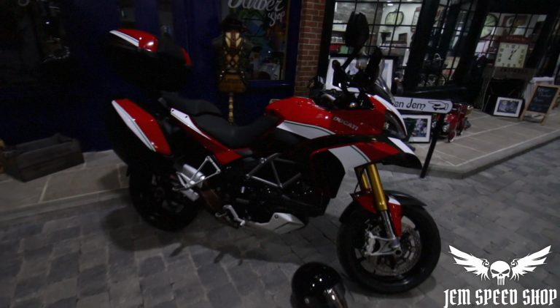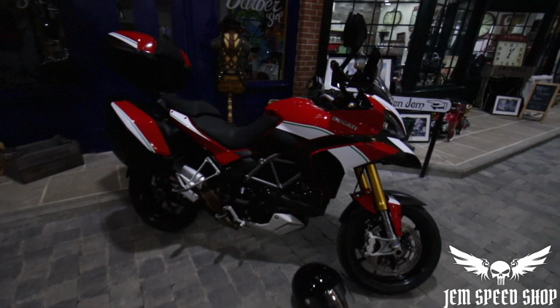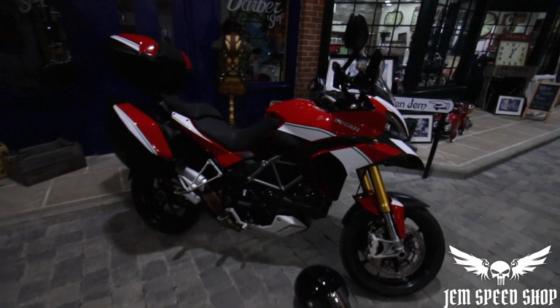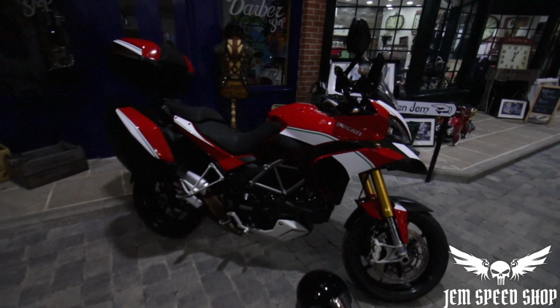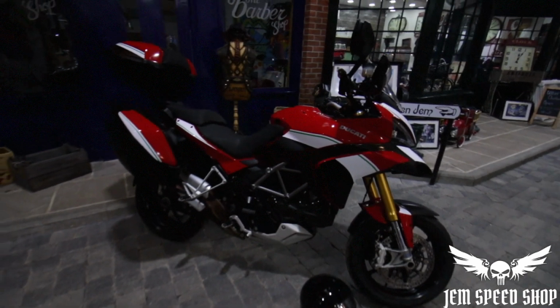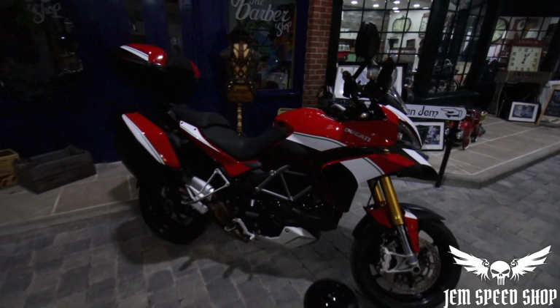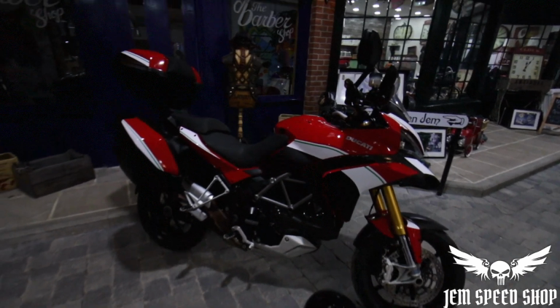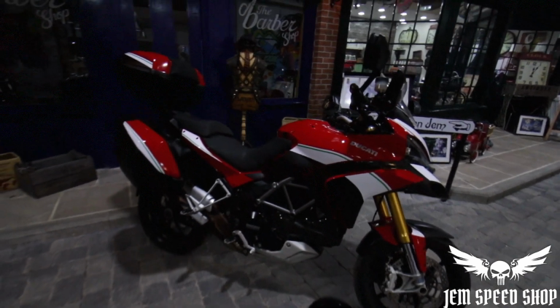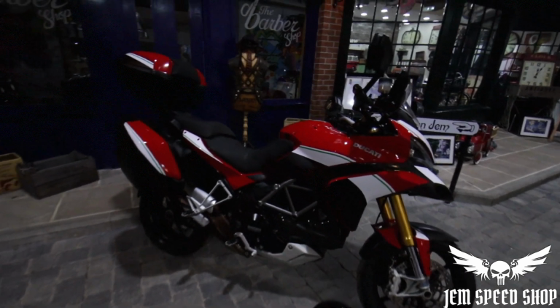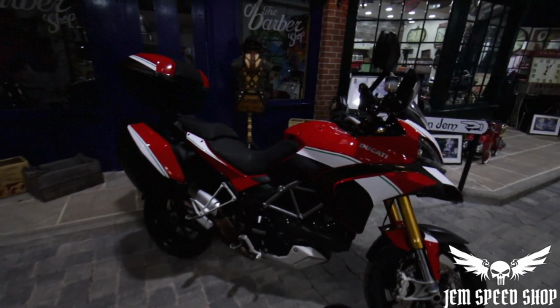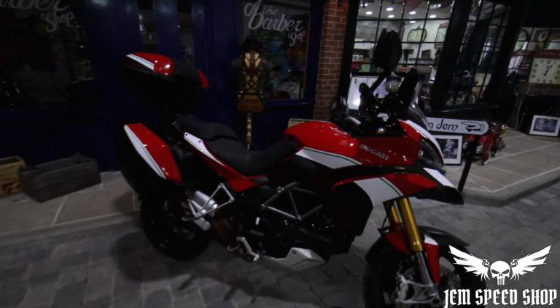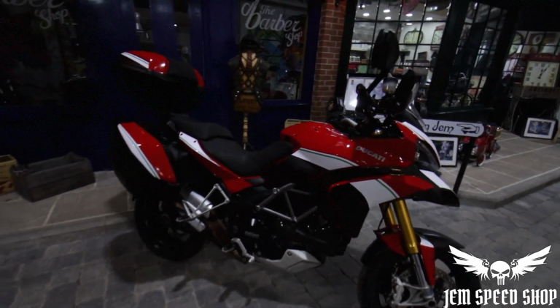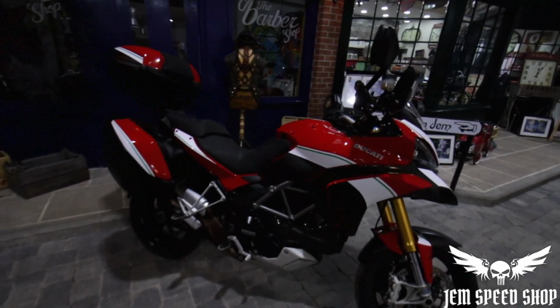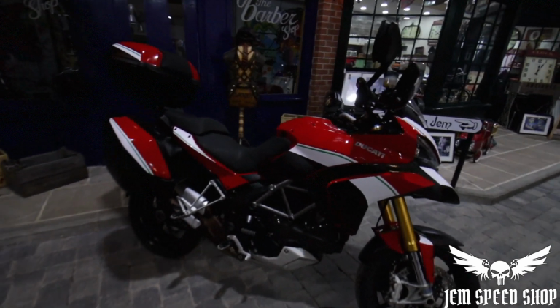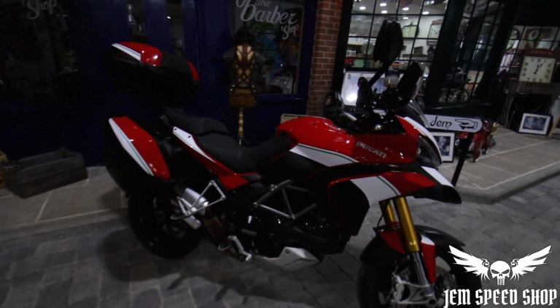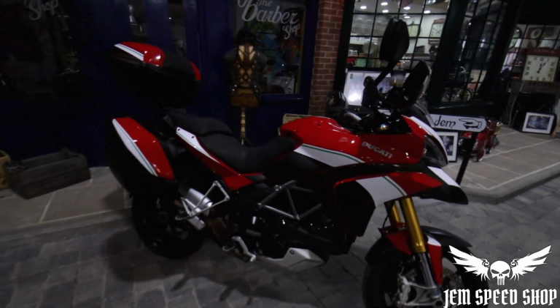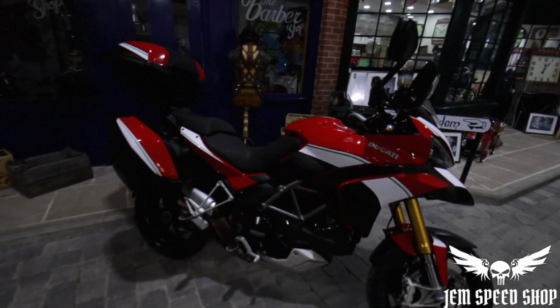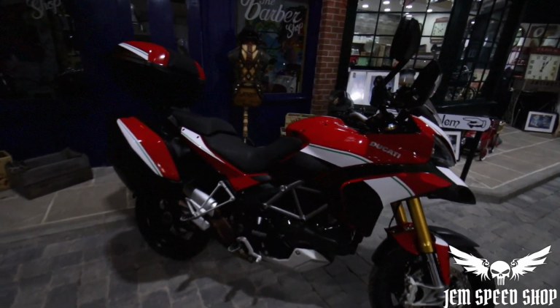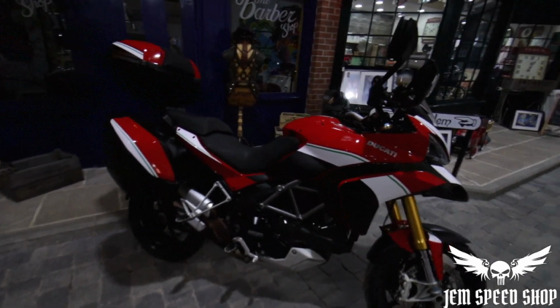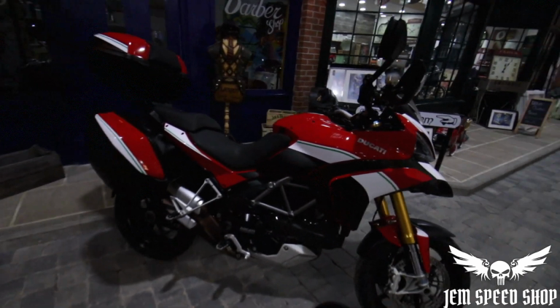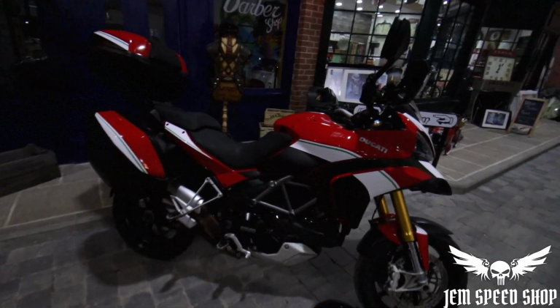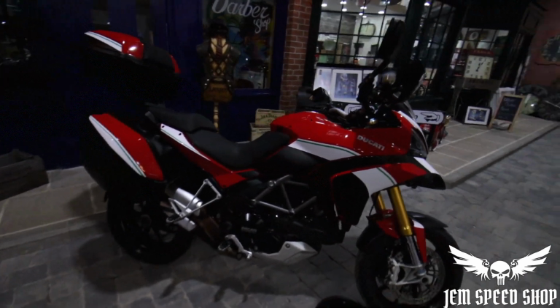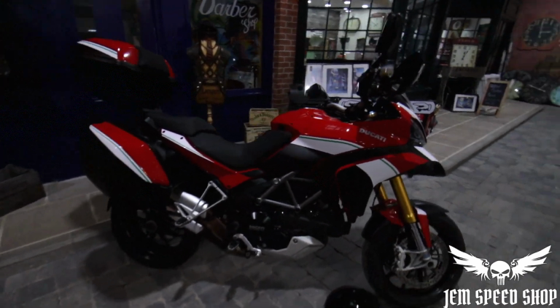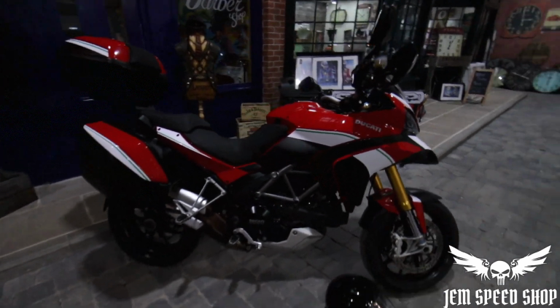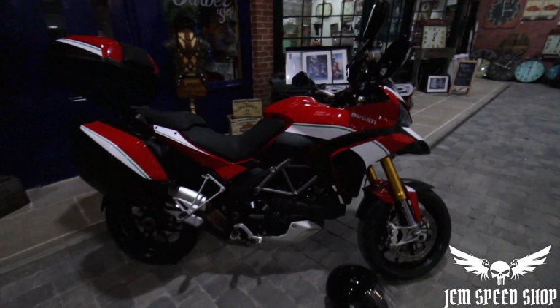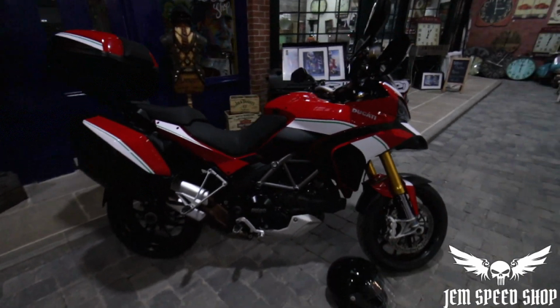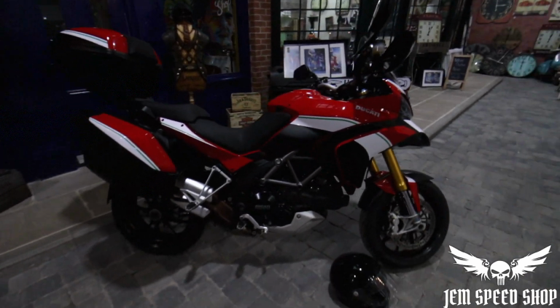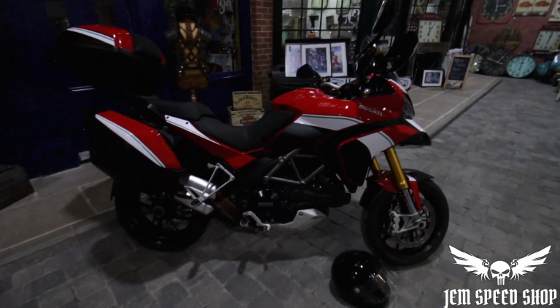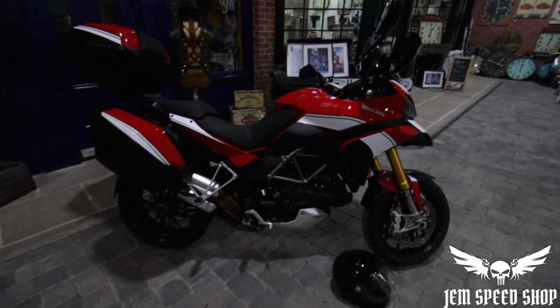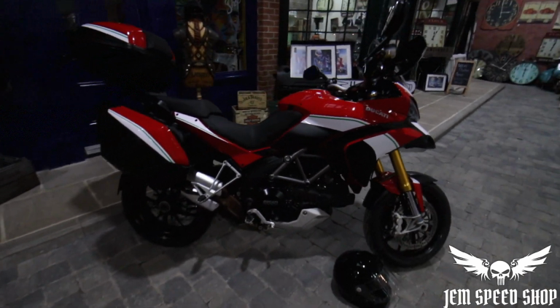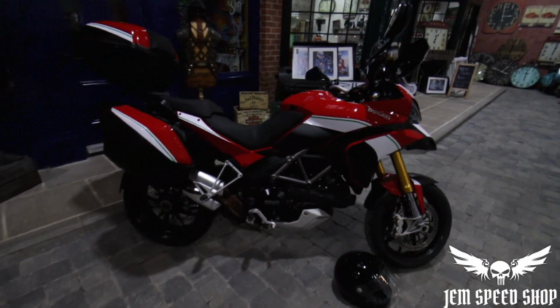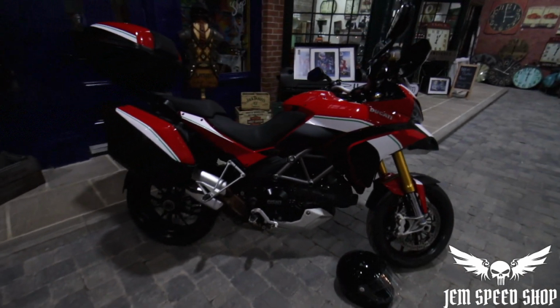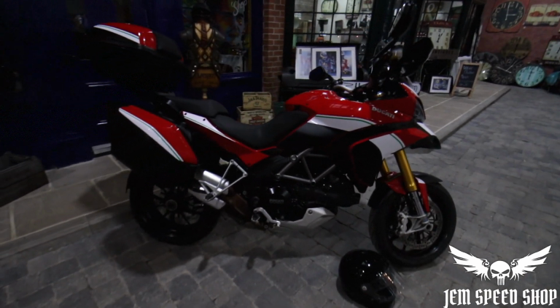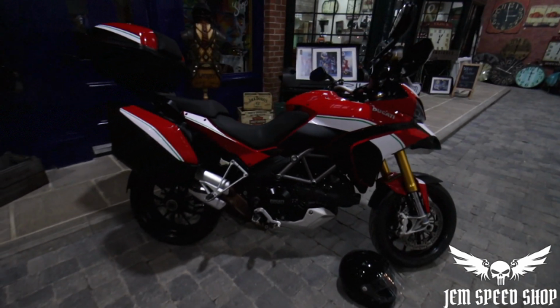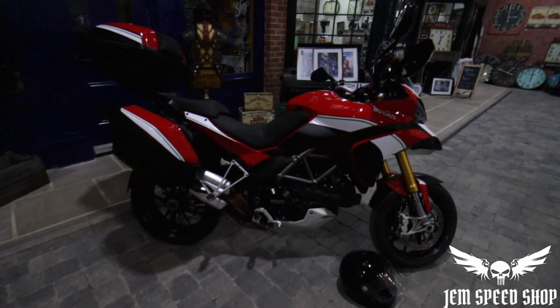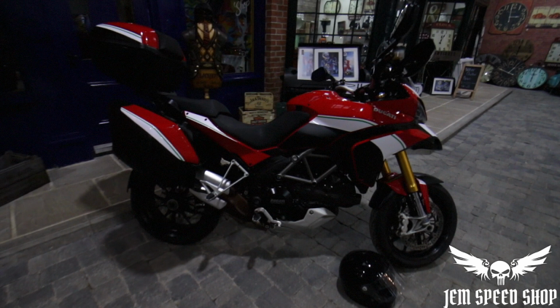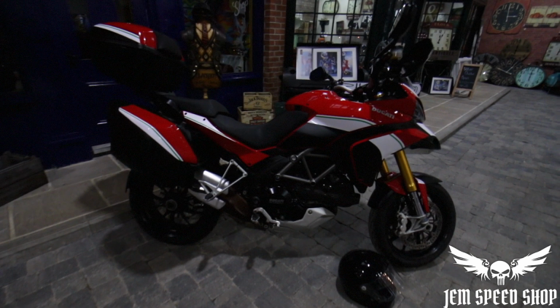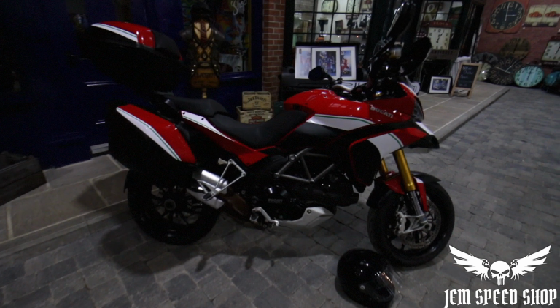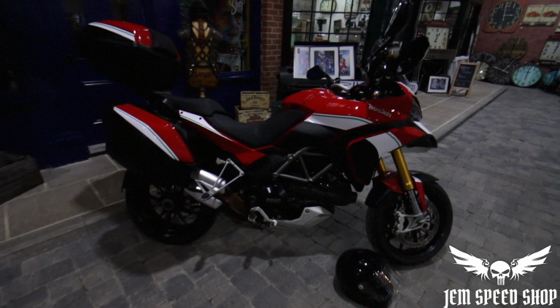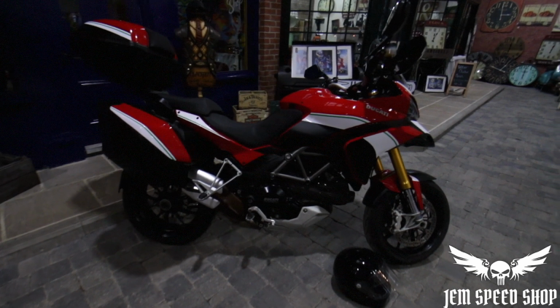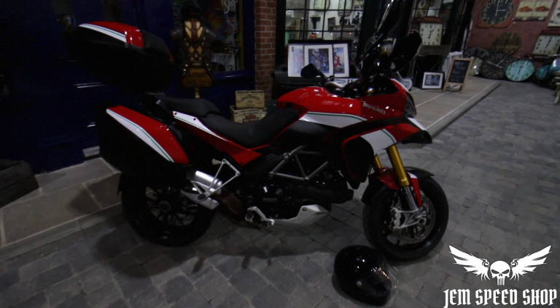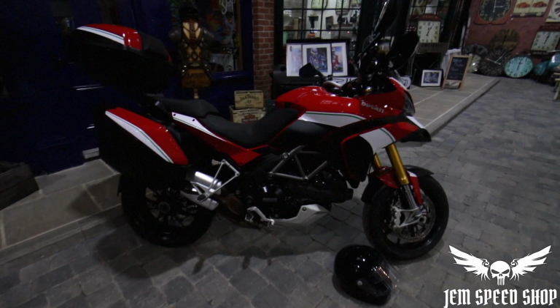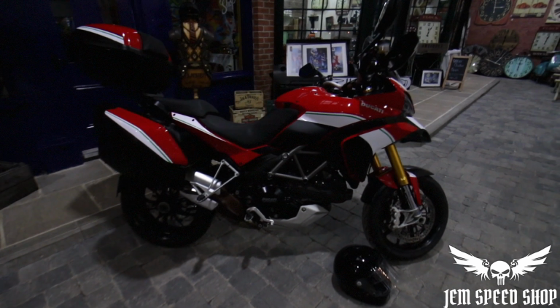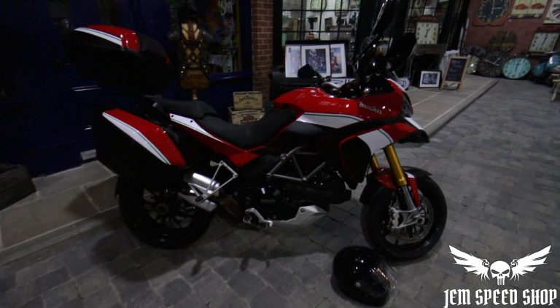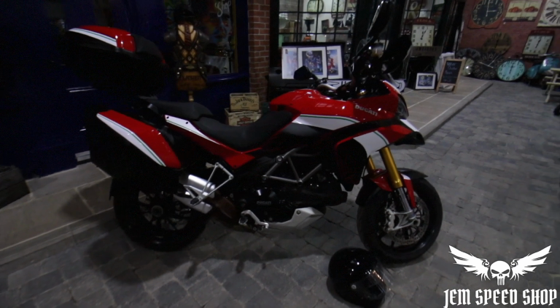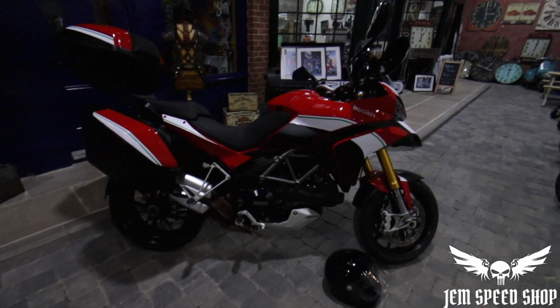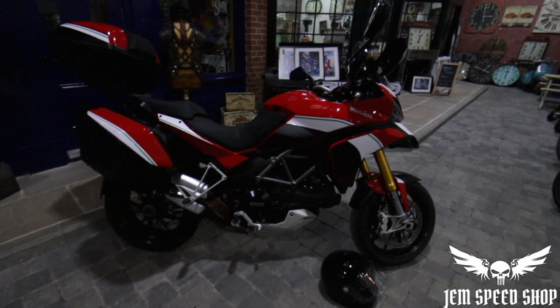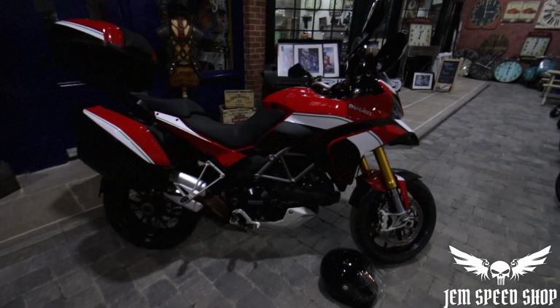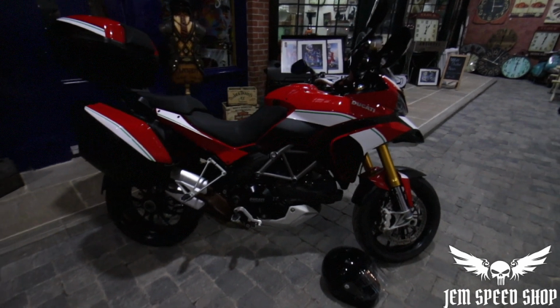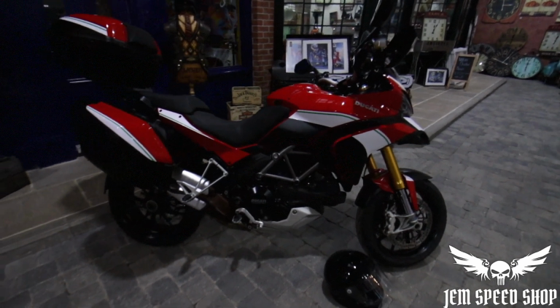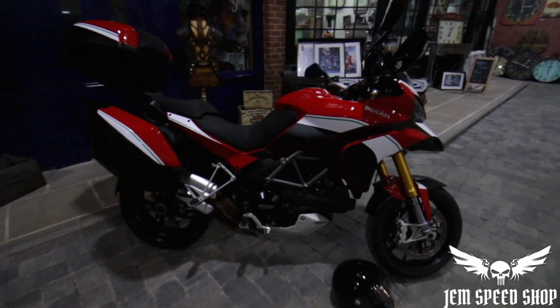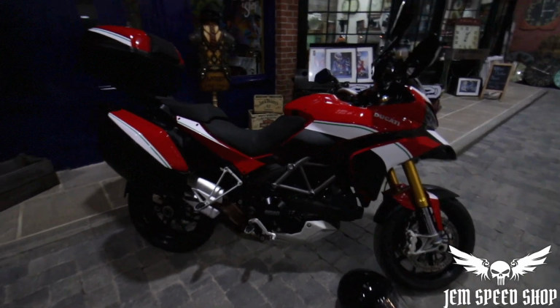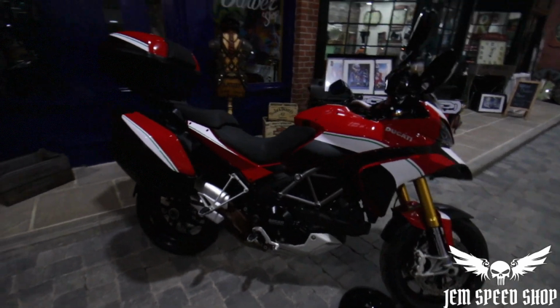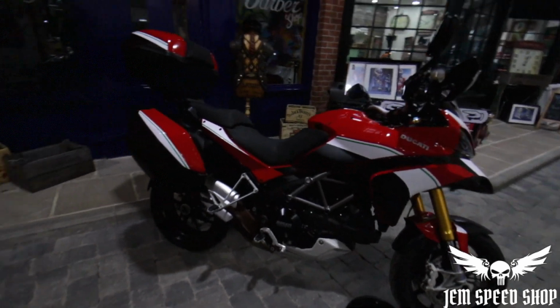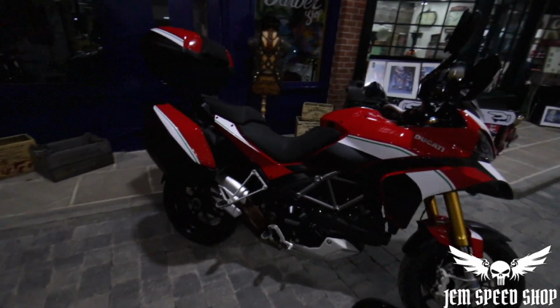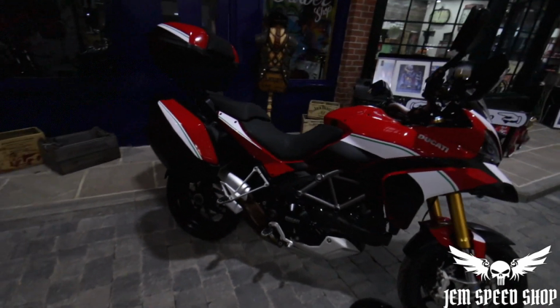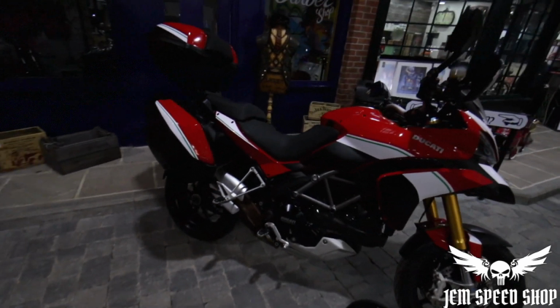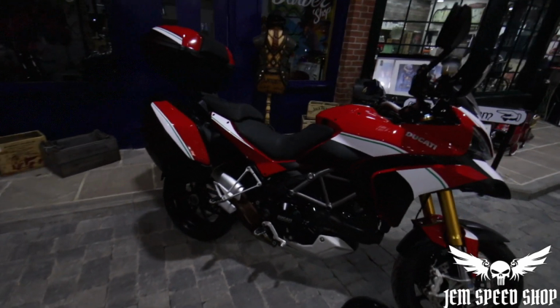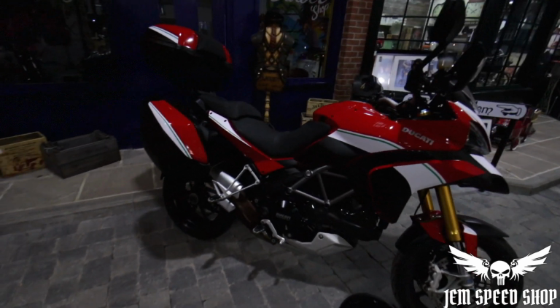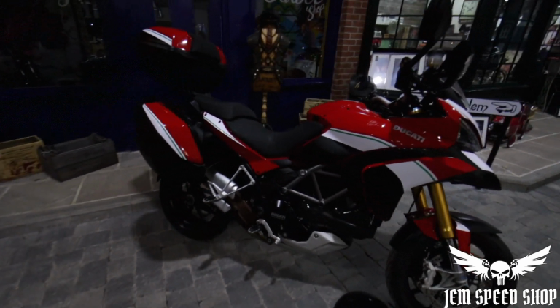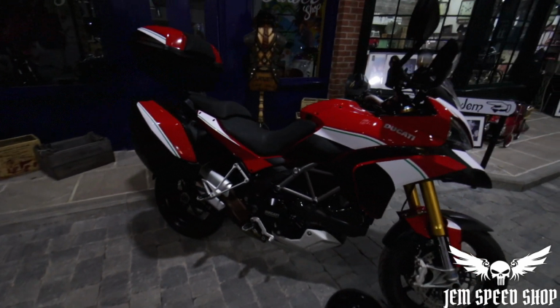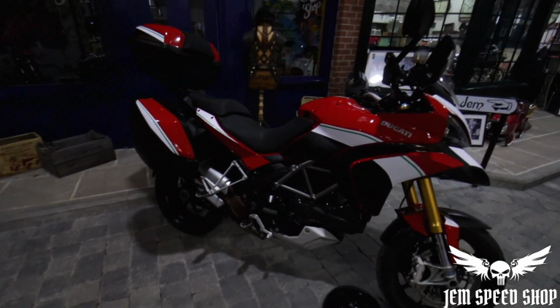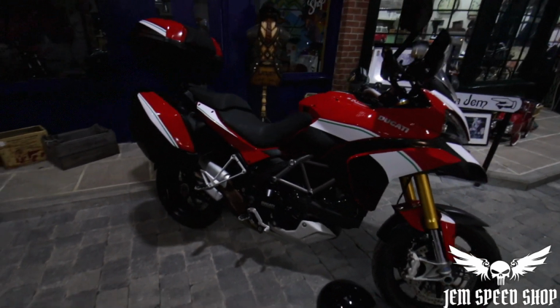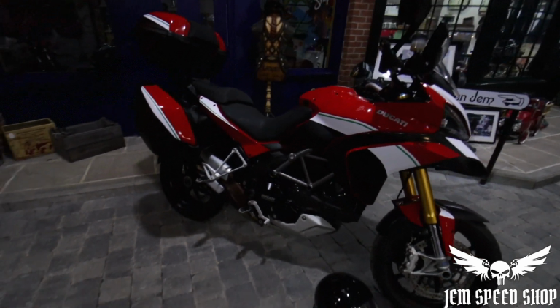Right guys, here we are down at Jem's Feed Shop — something a little bit different for you guys now. This is the Ducati Multistrada 1200S.